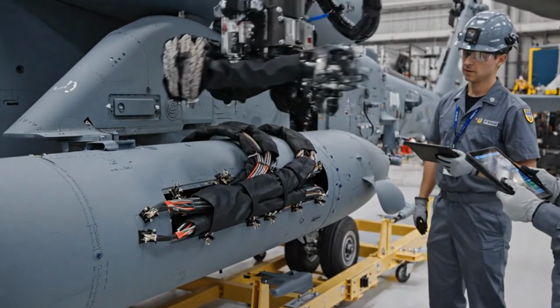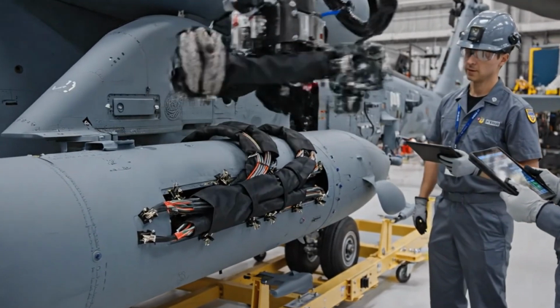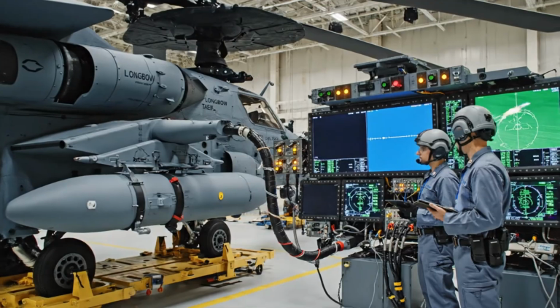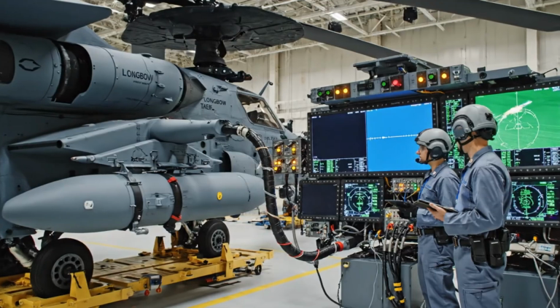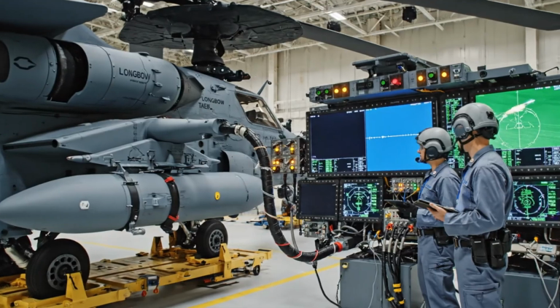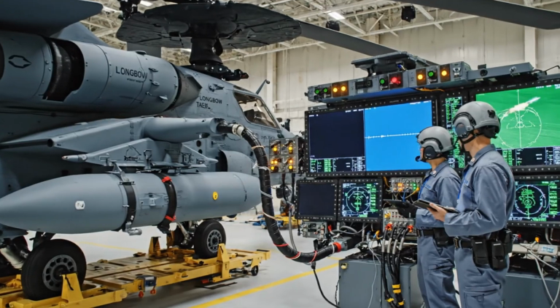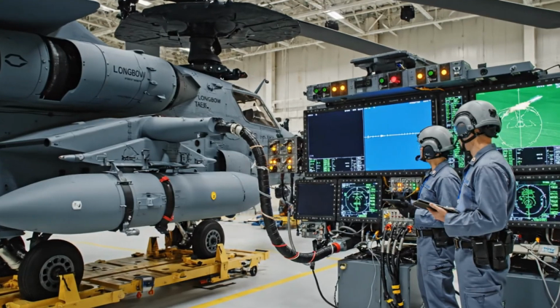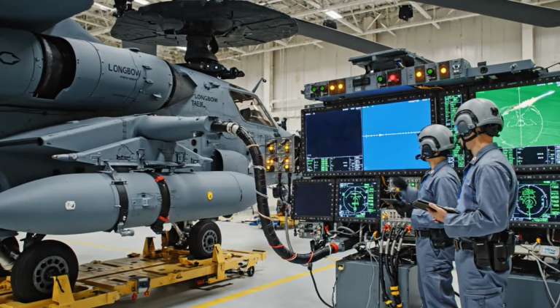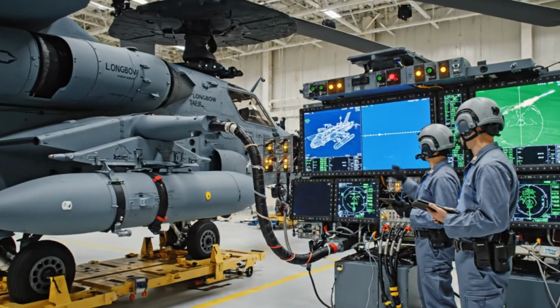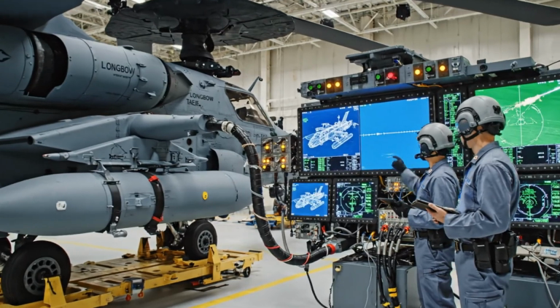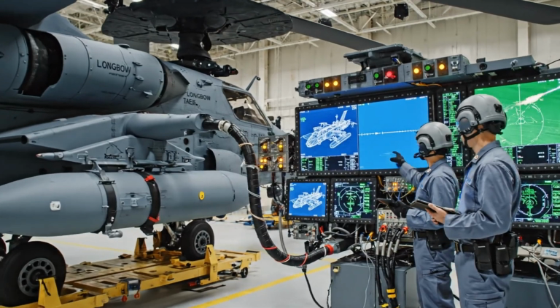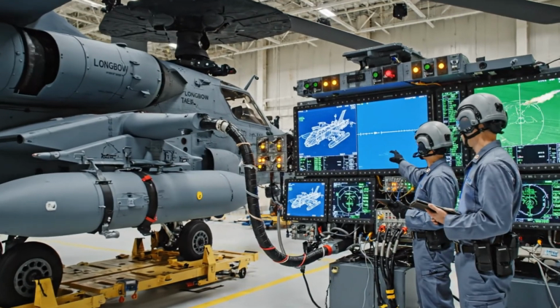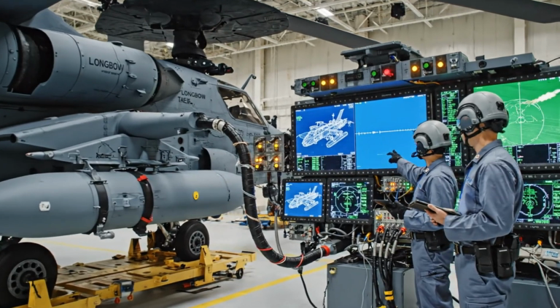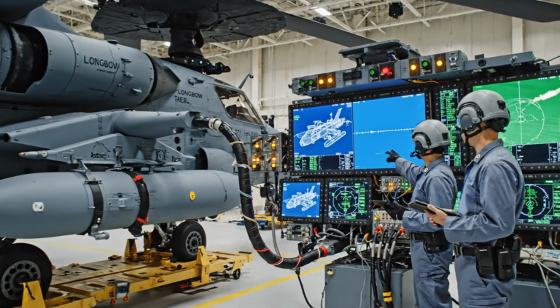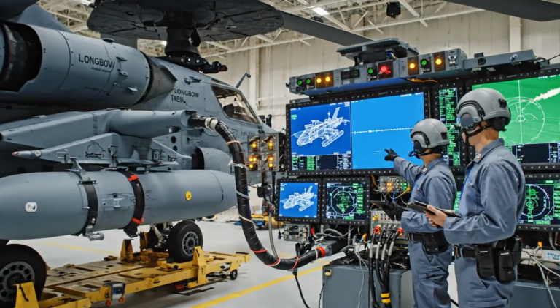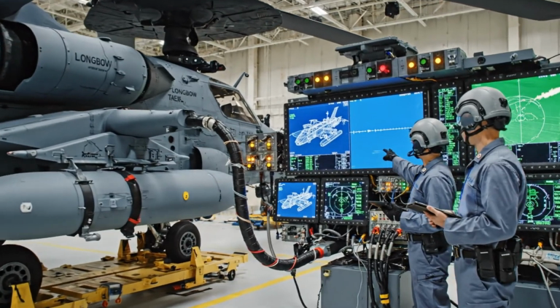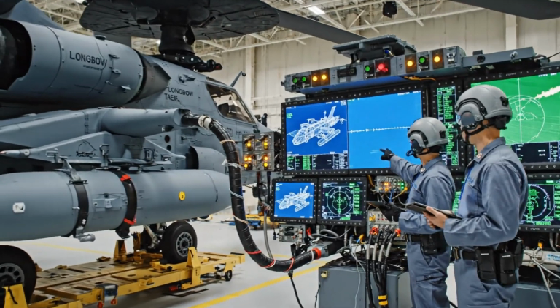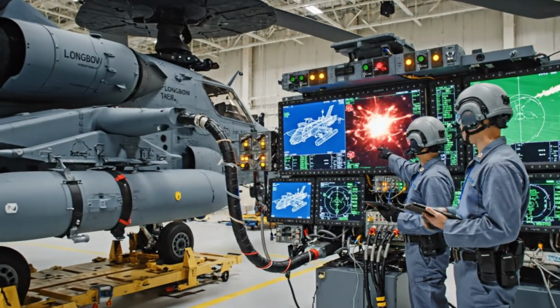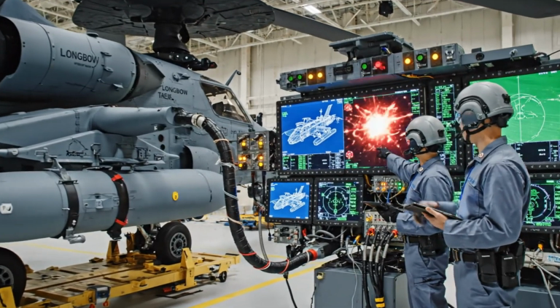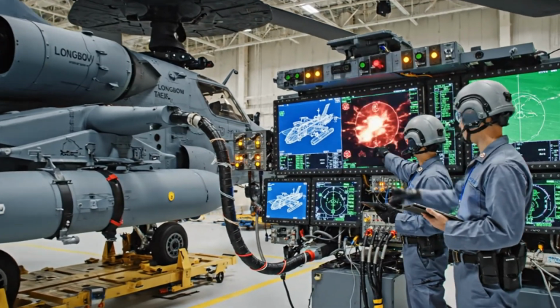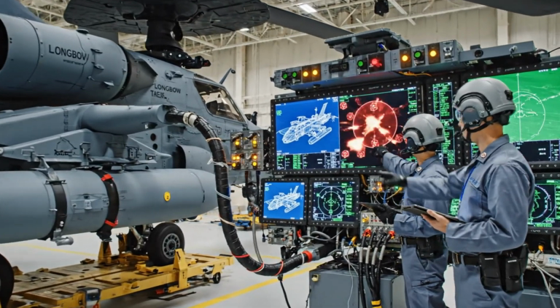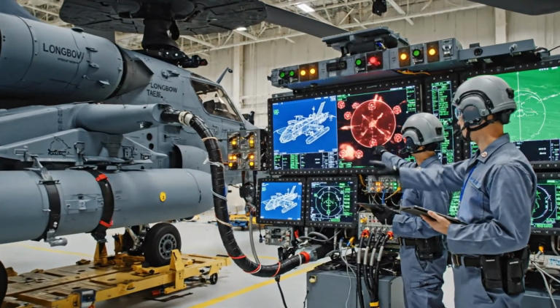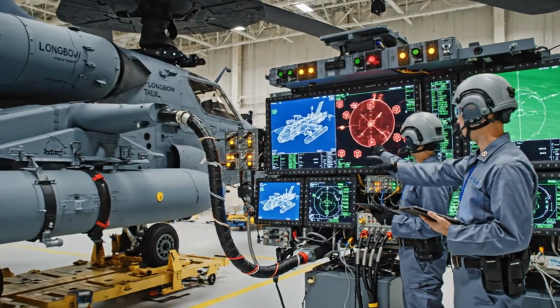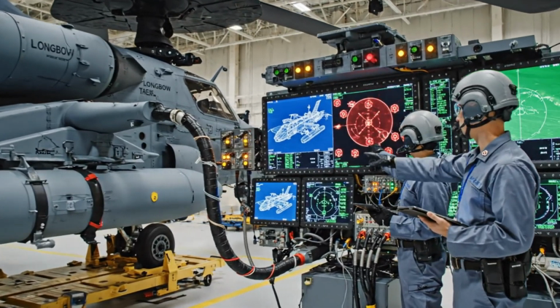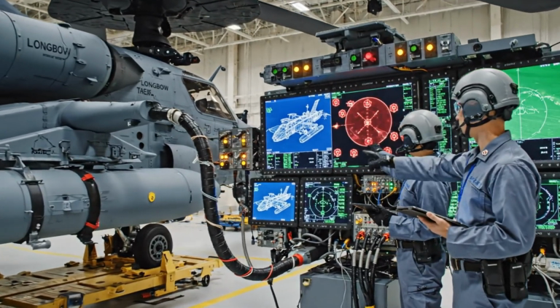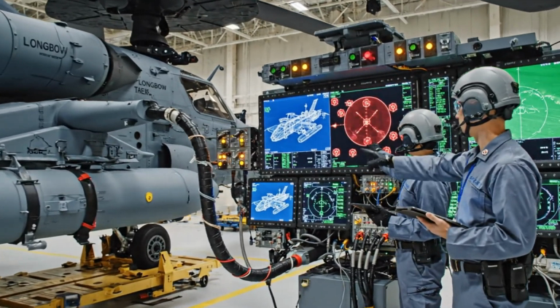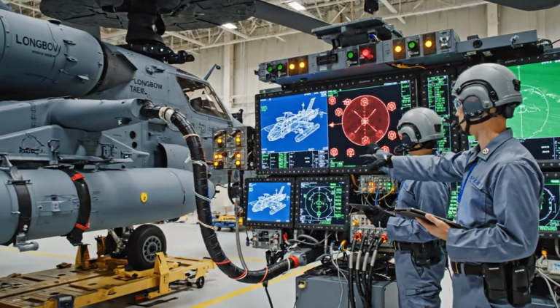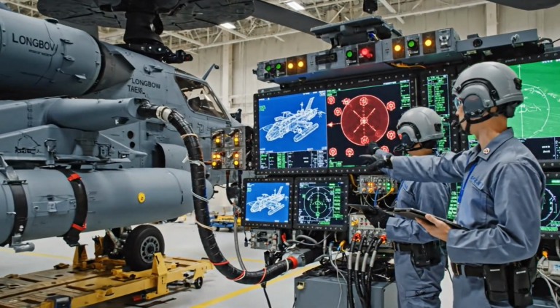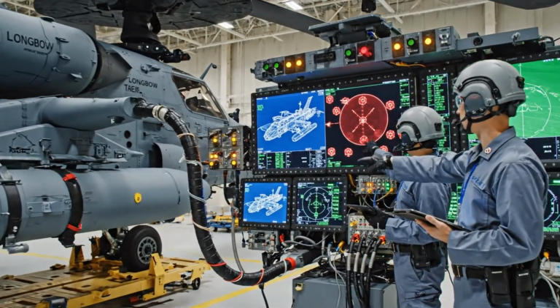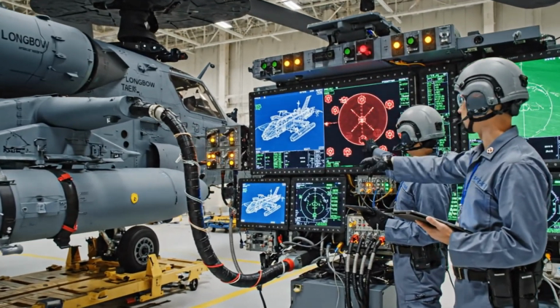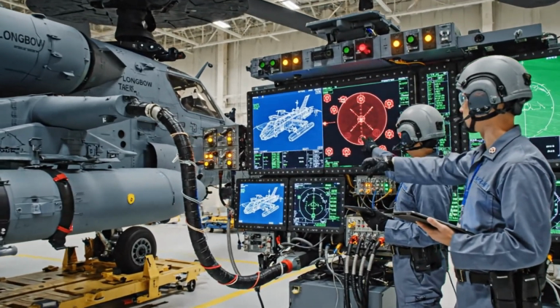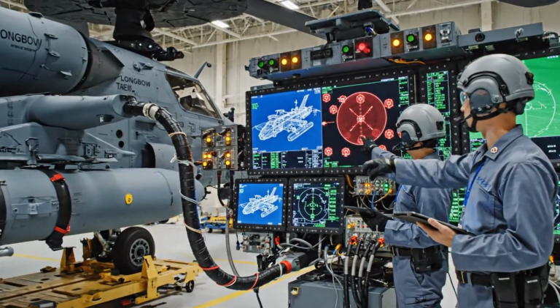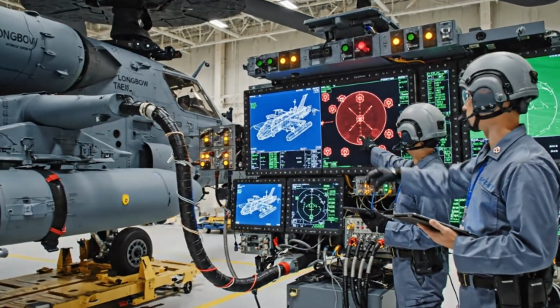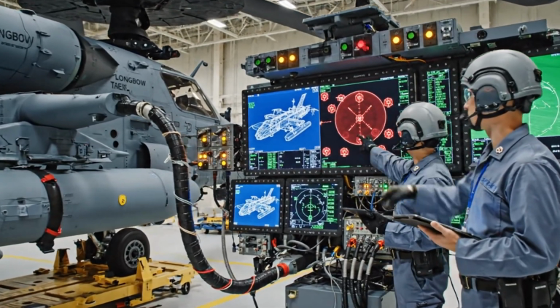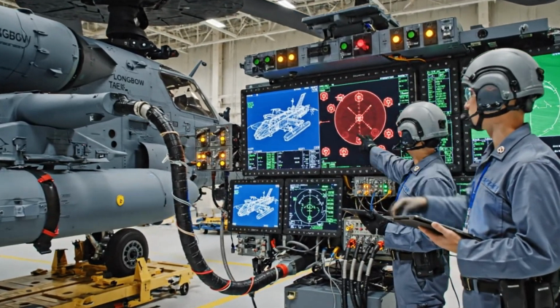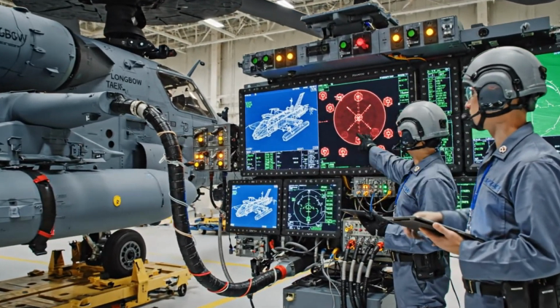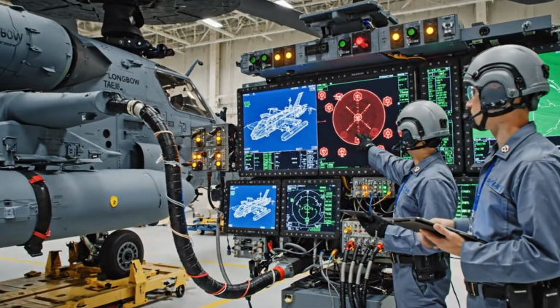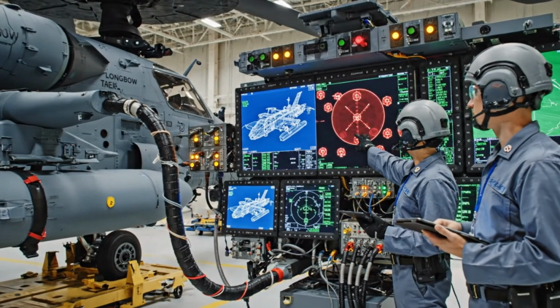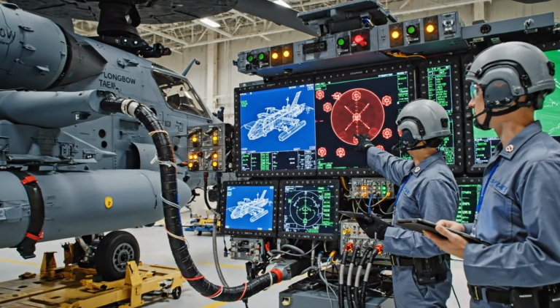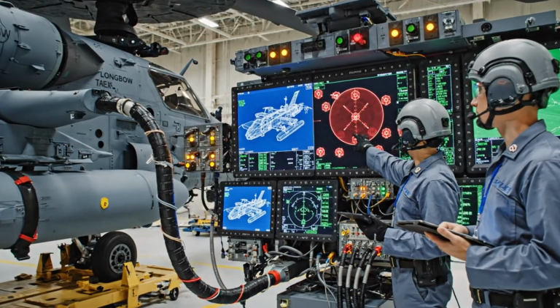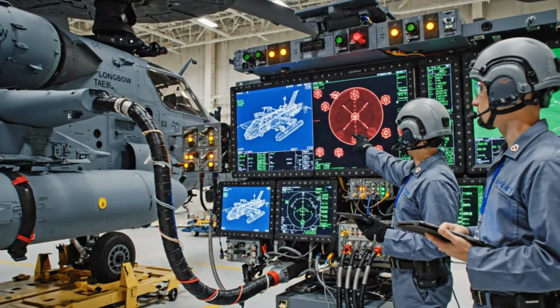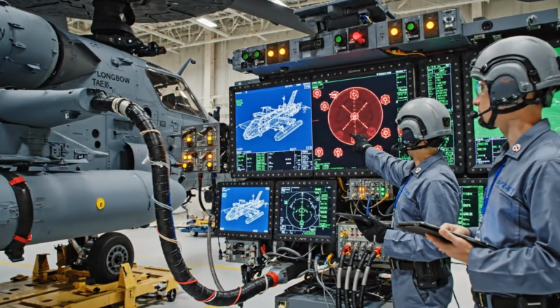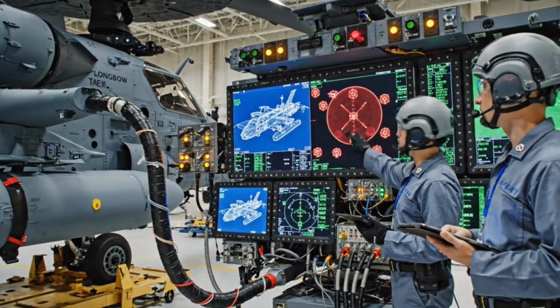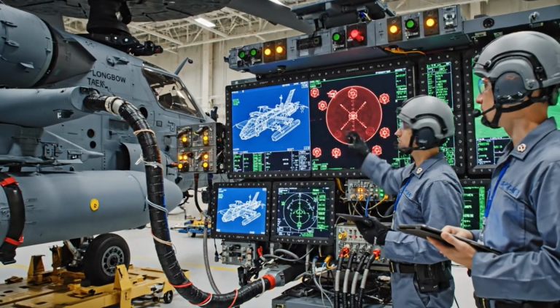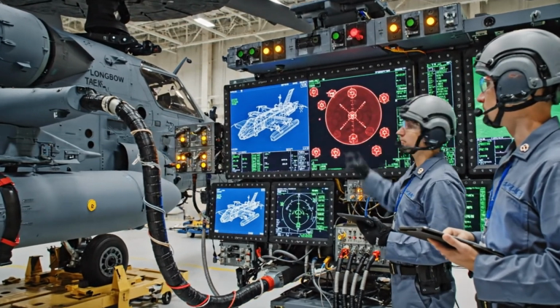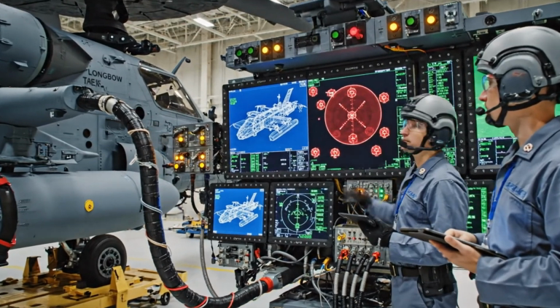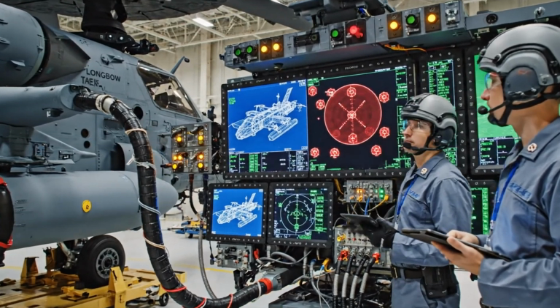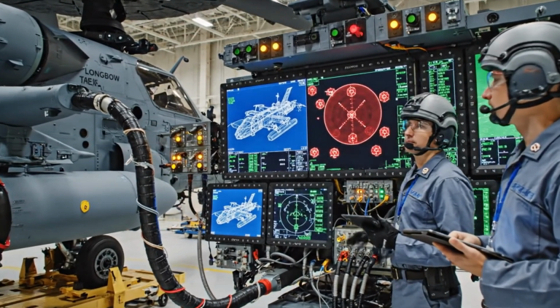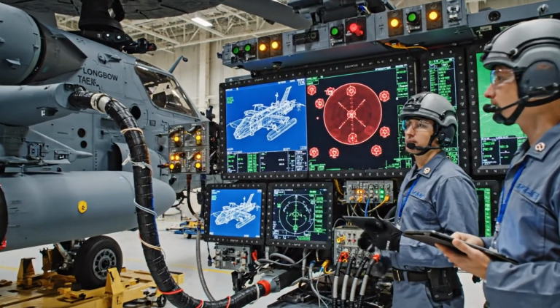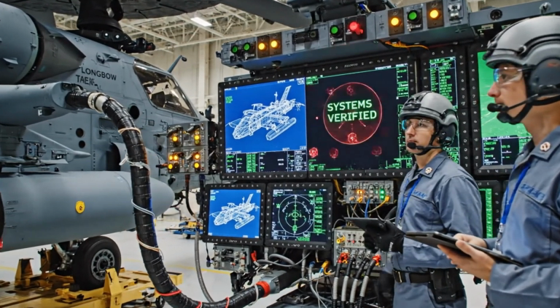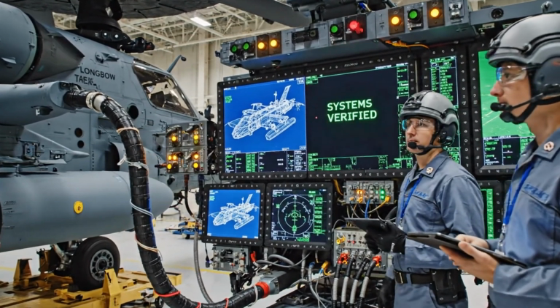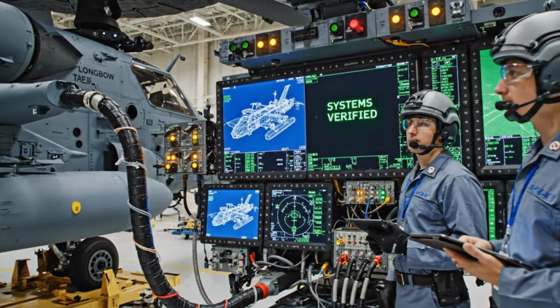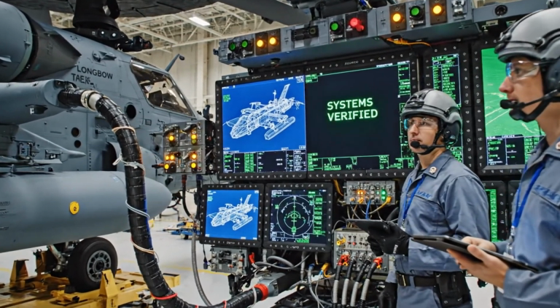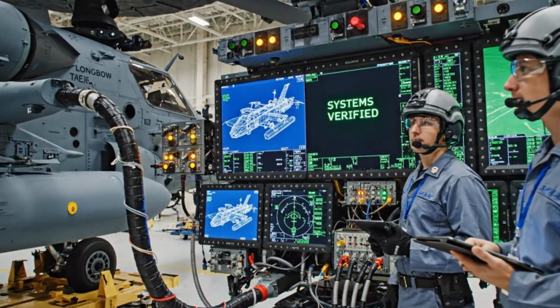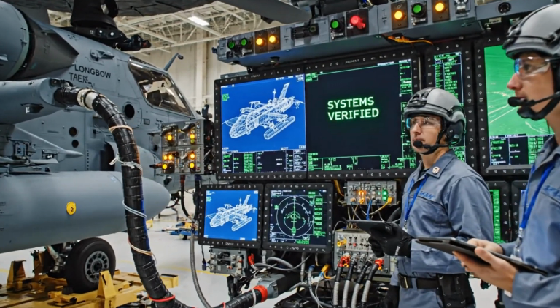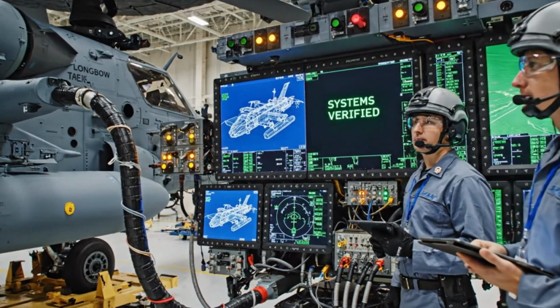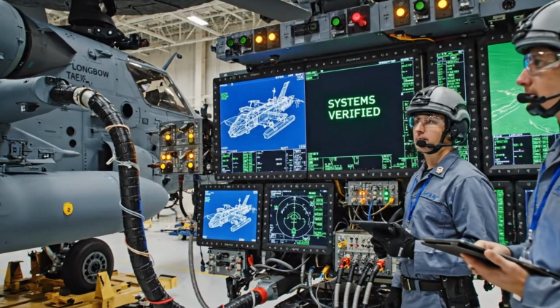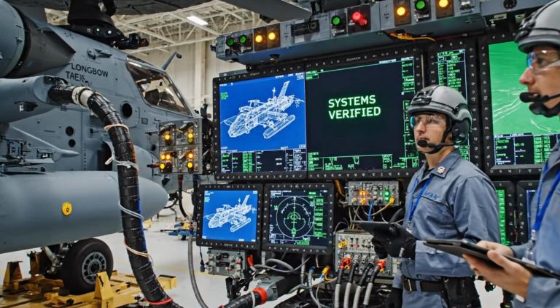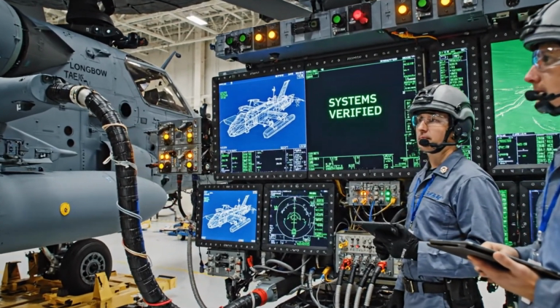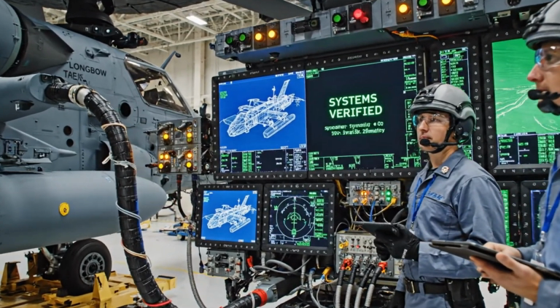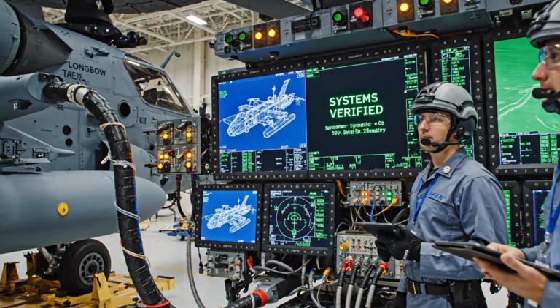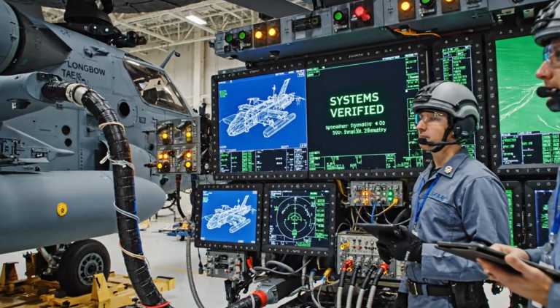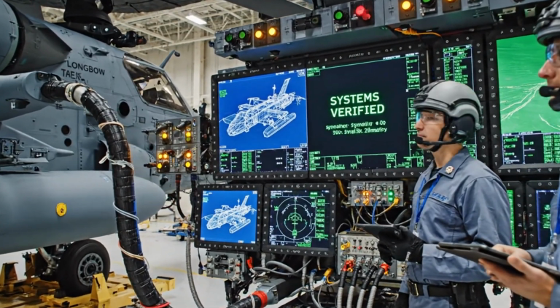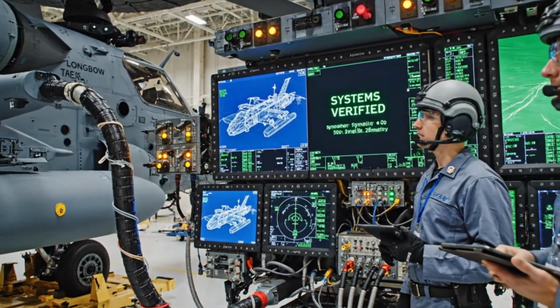Tracking virtual targets now. Missile warning active. Defensive suite engaged. Looks like a clean run. All systems verified.